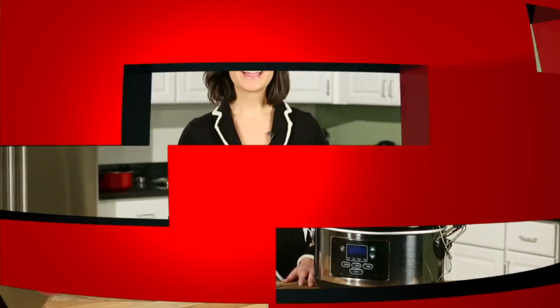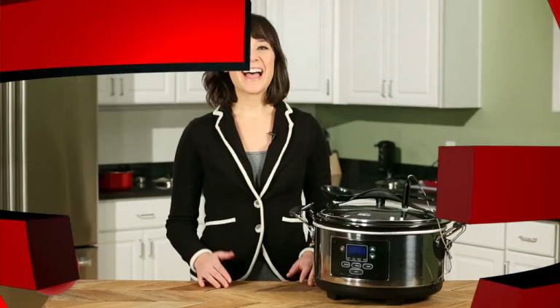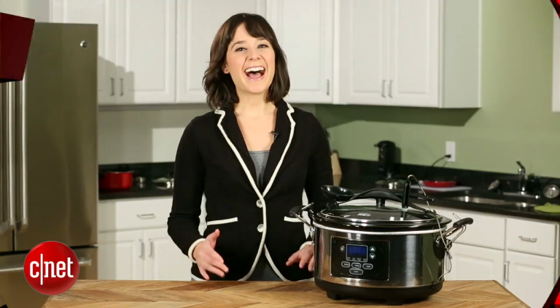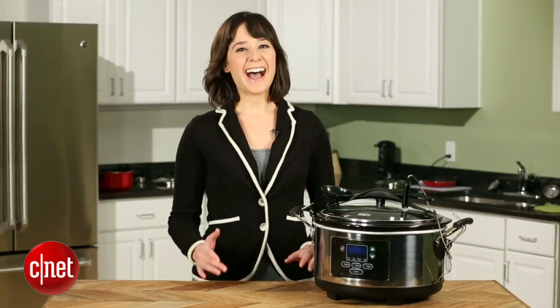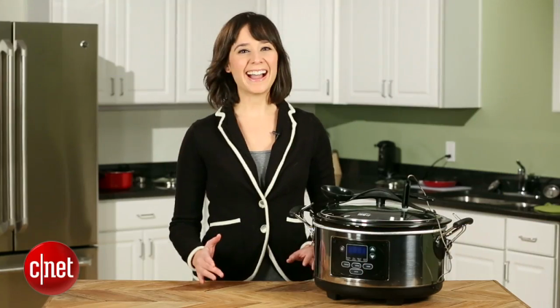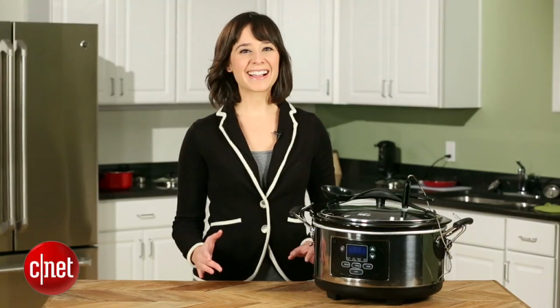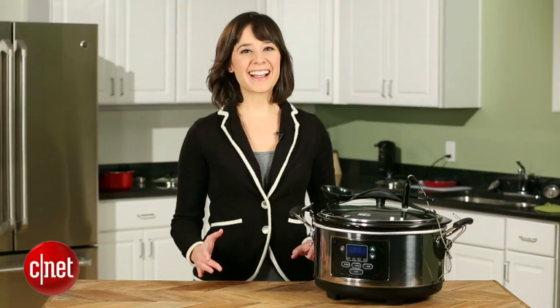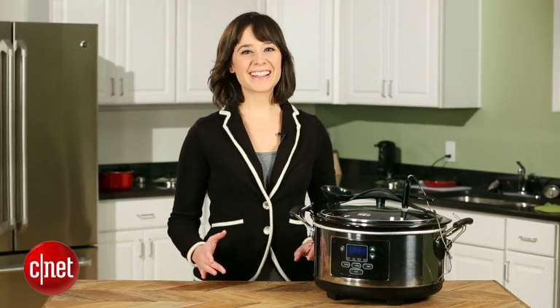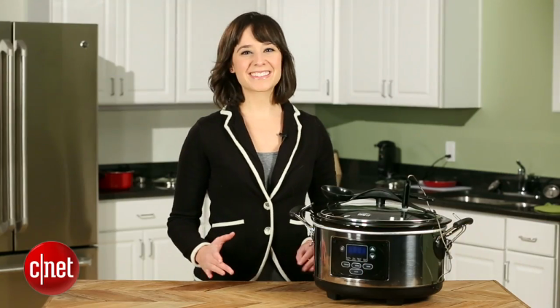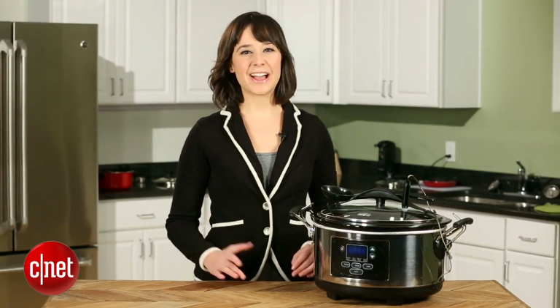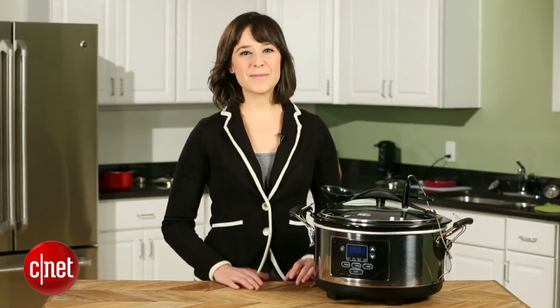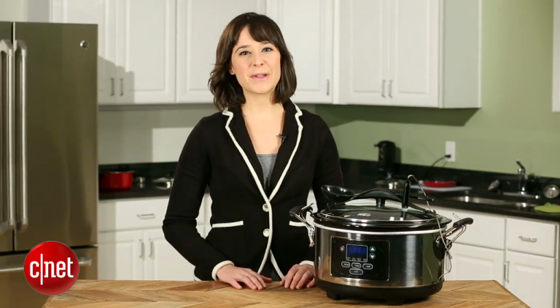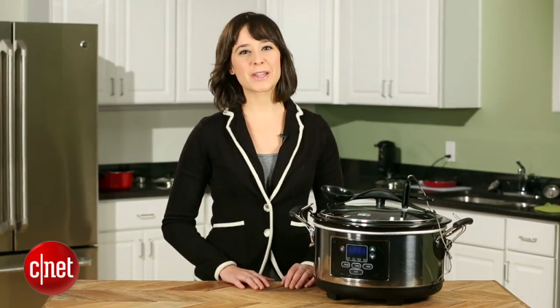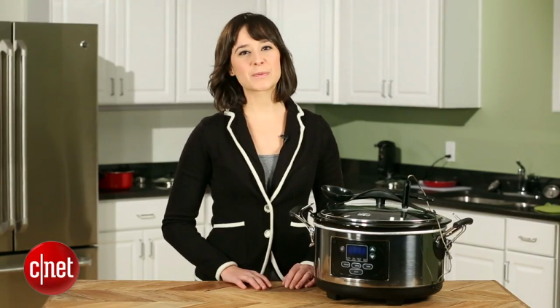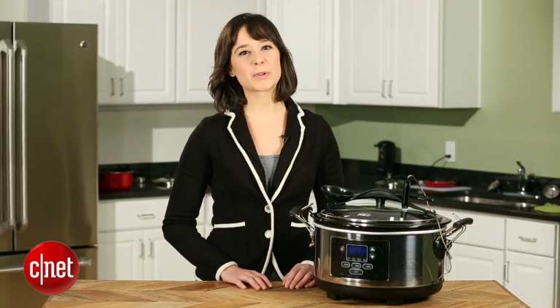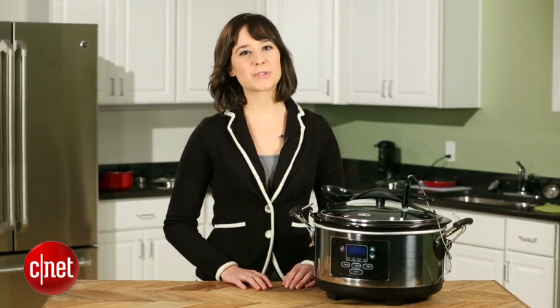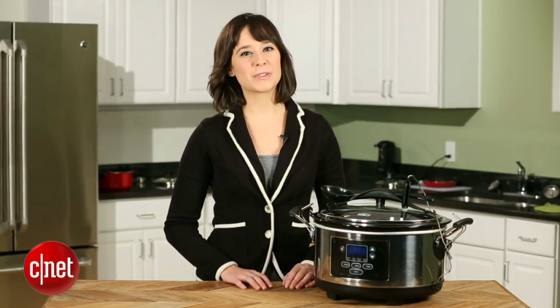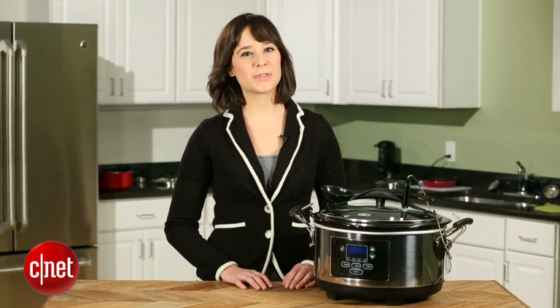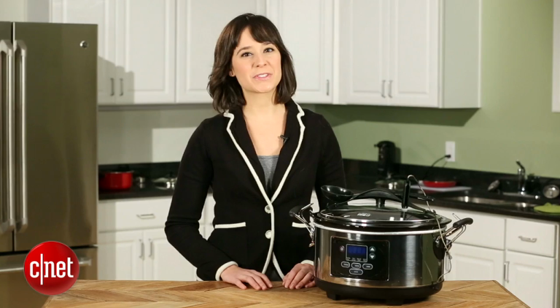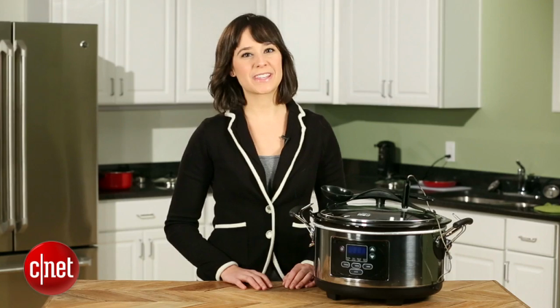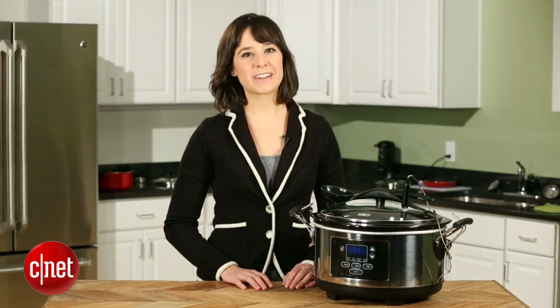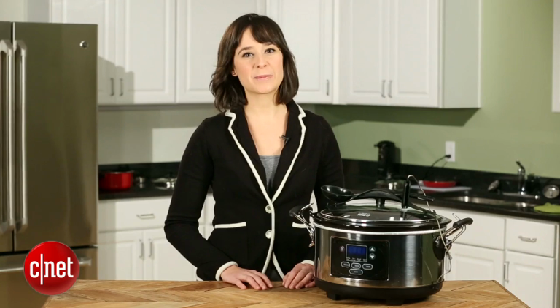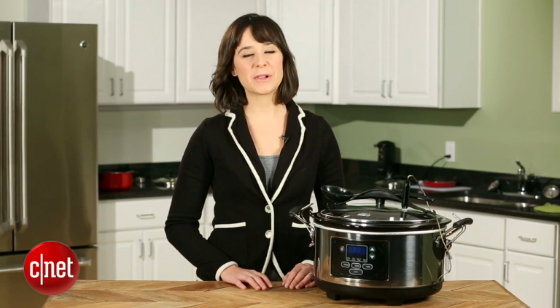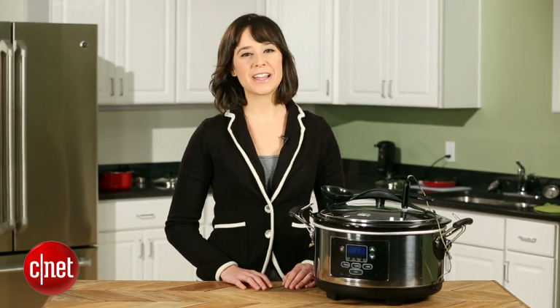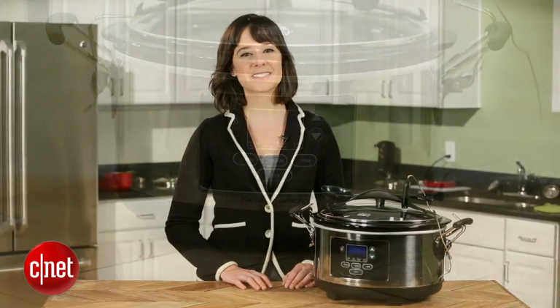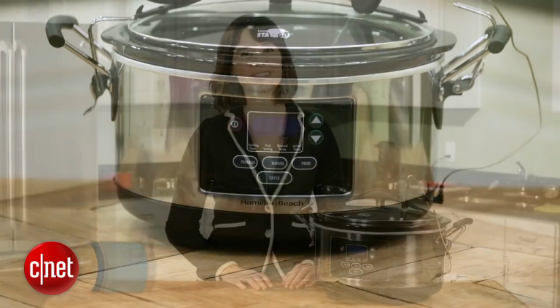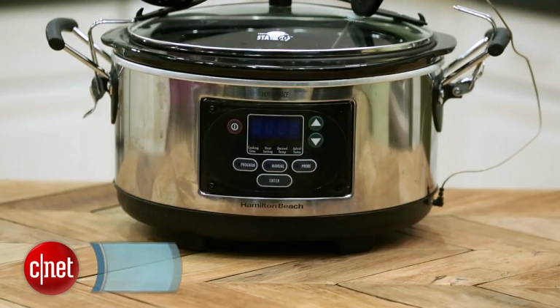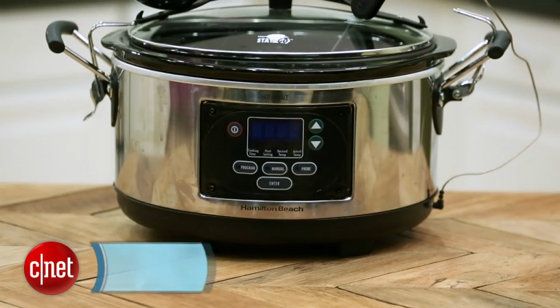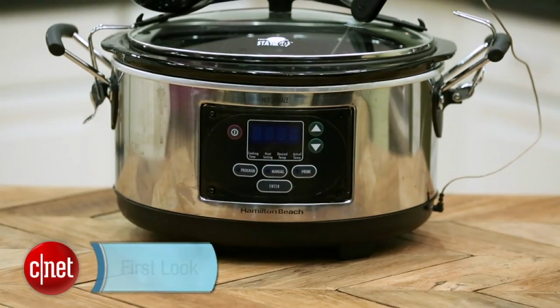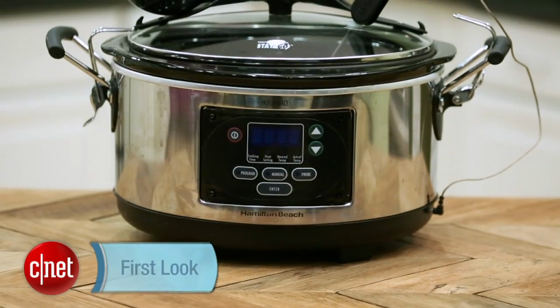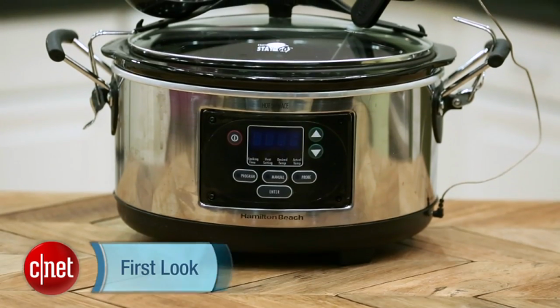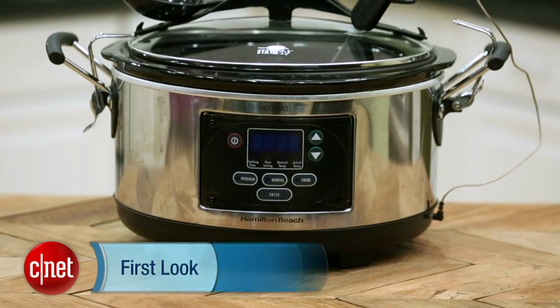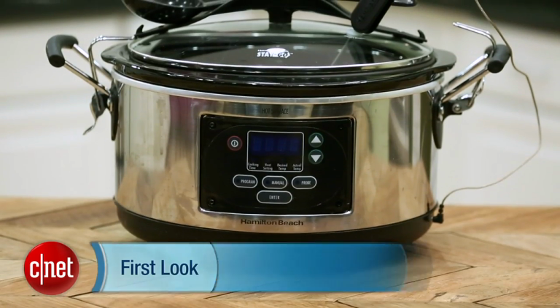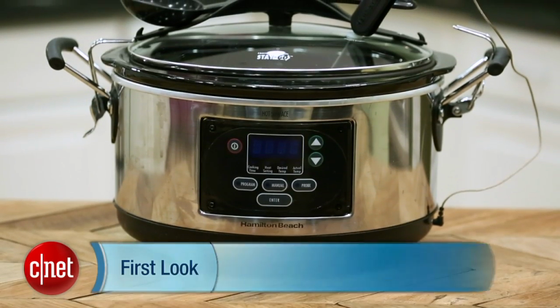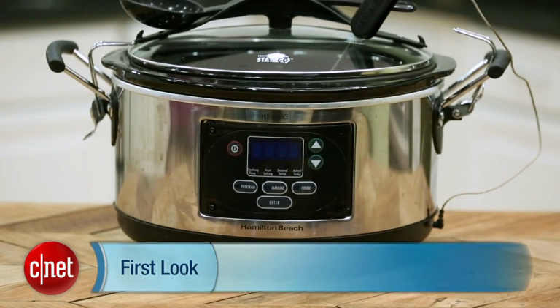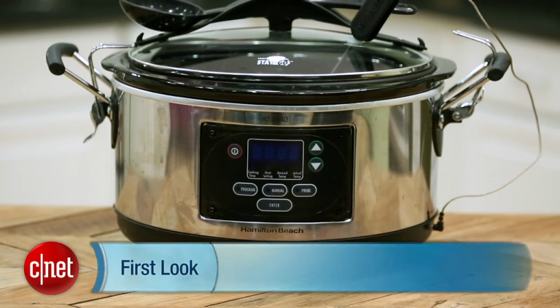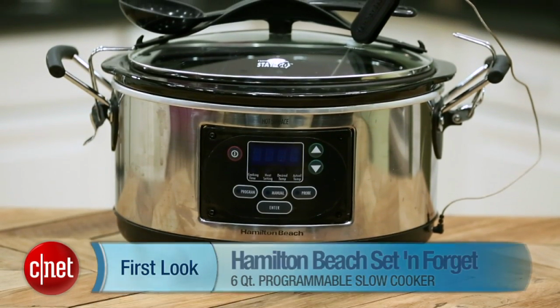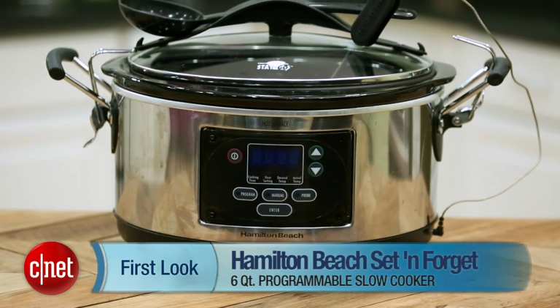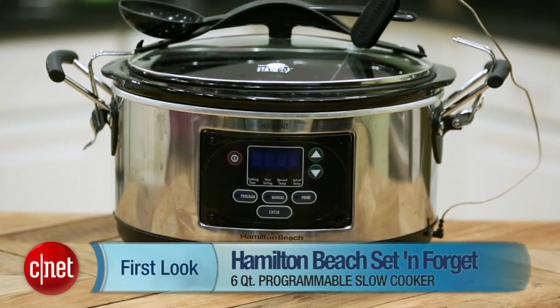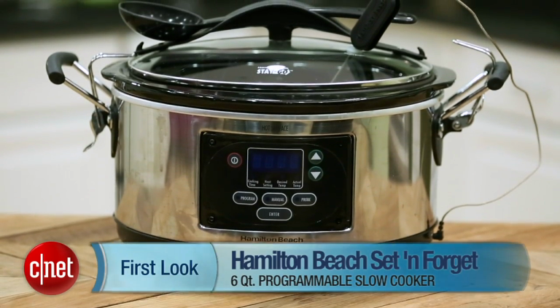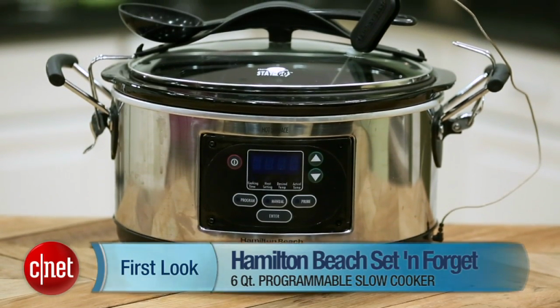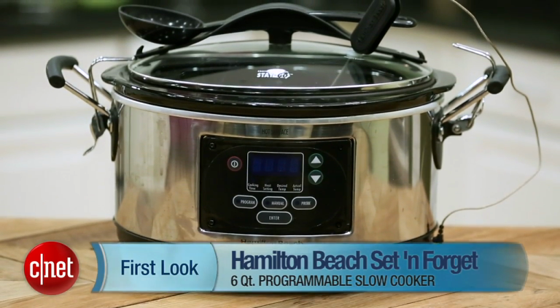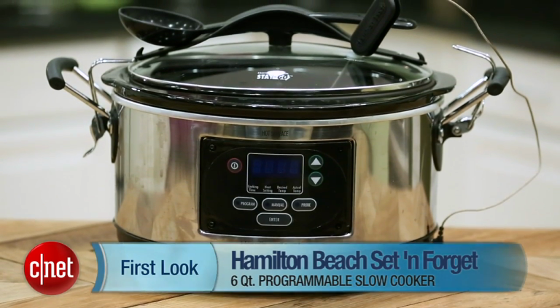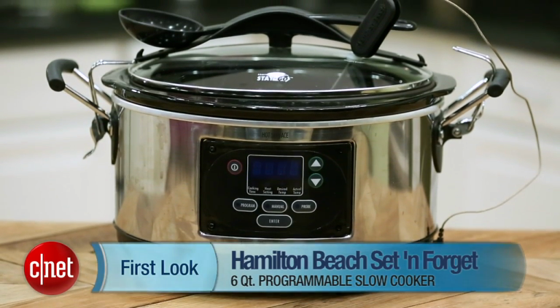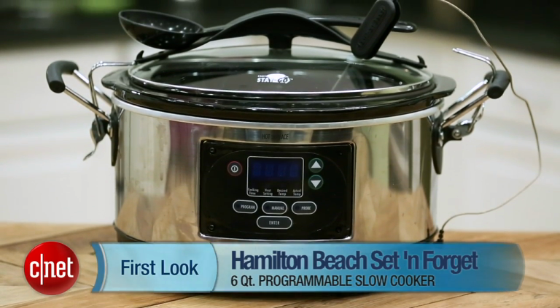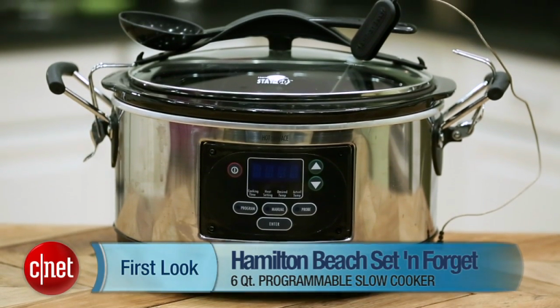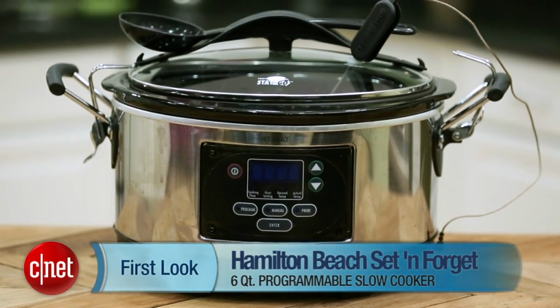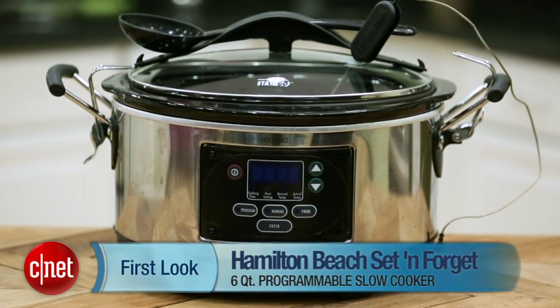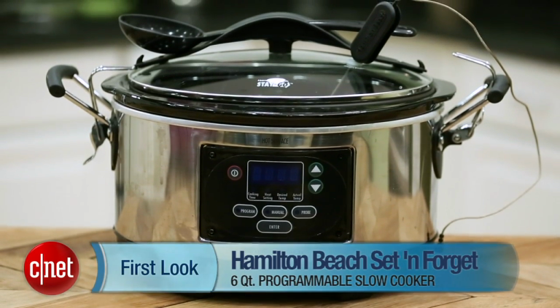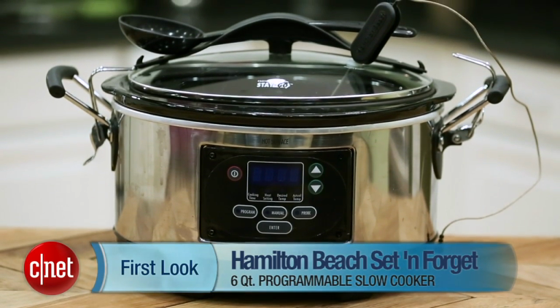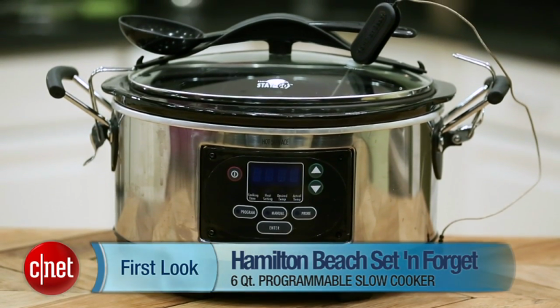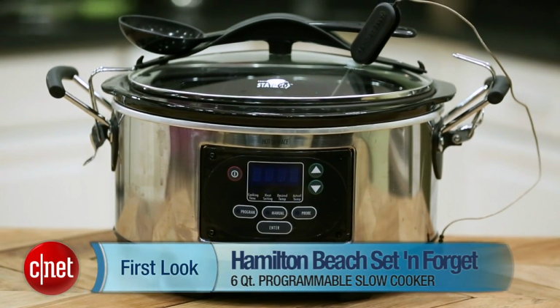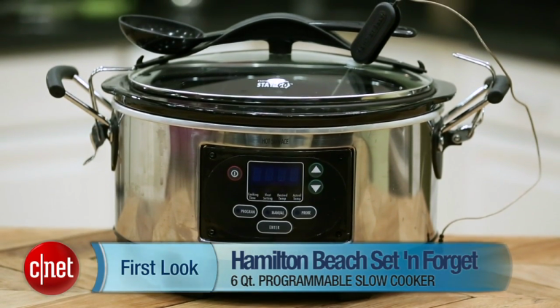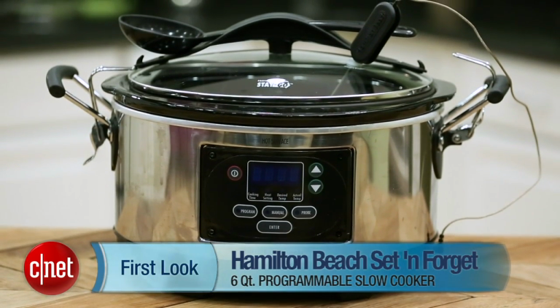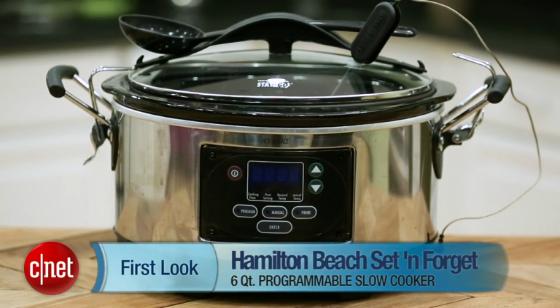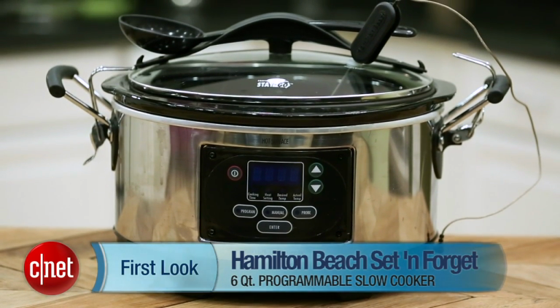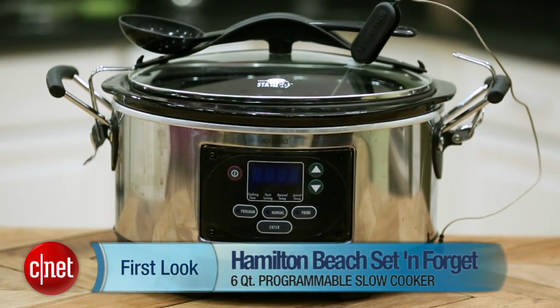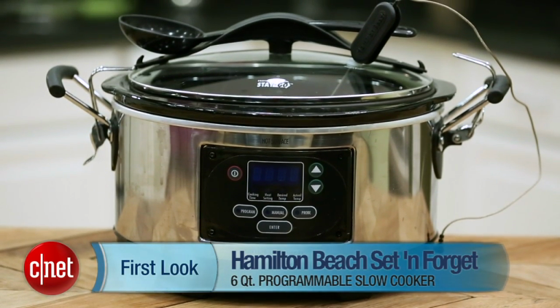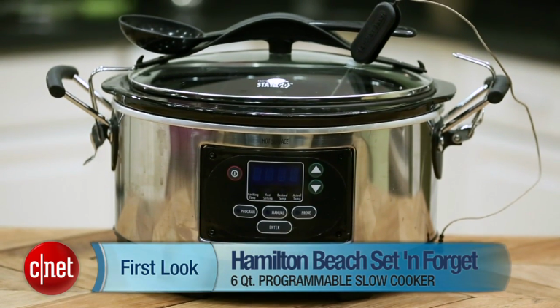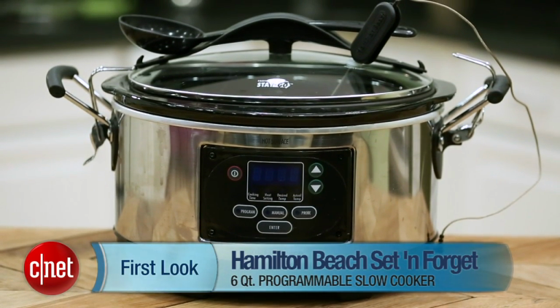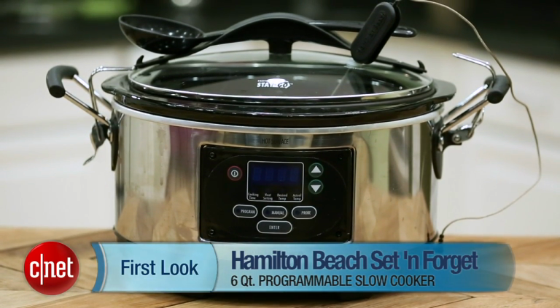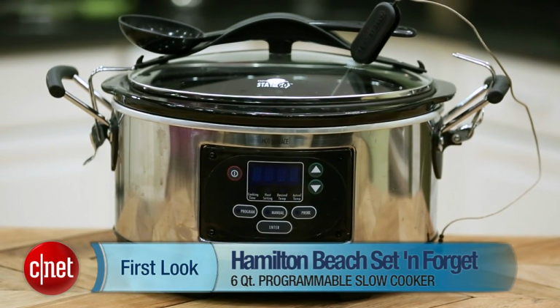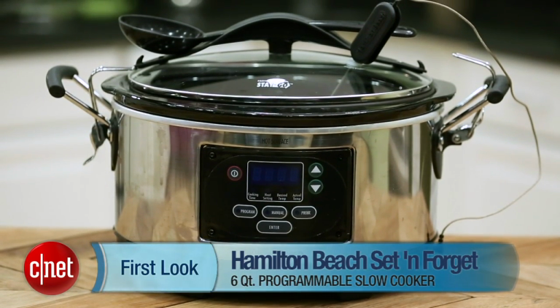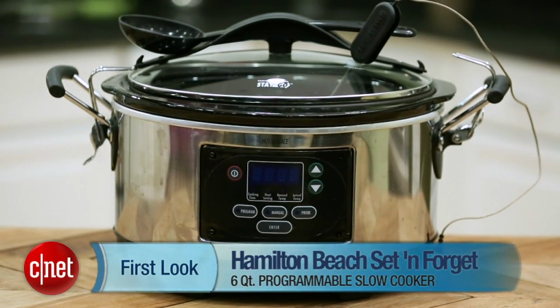Hi guys, I'm Megan Mullerton for CNET Appliances, here at the Hamilton Beach Set and Forget 6-Quart Programmable Slow Cooker.